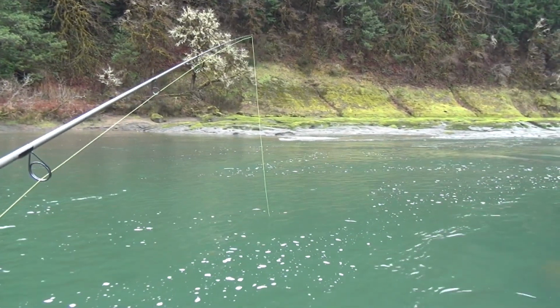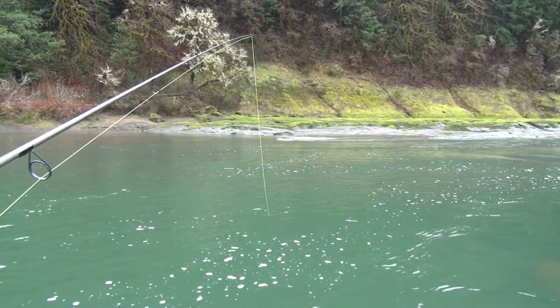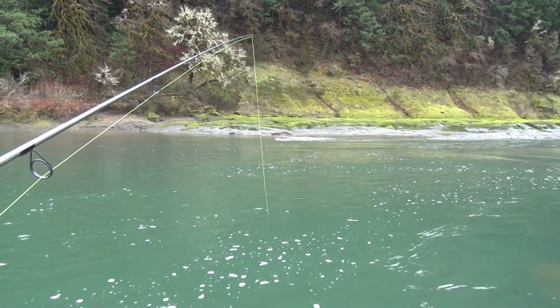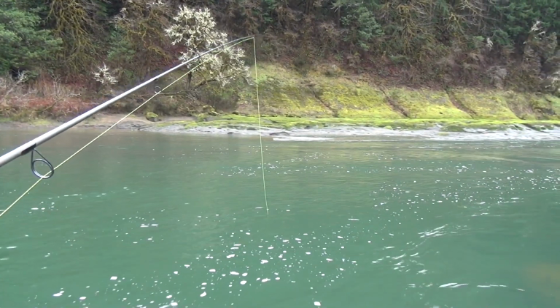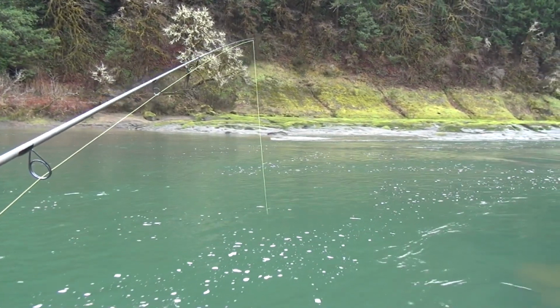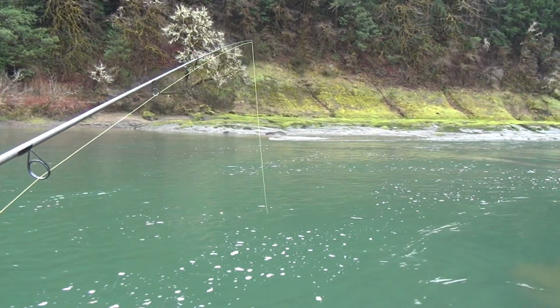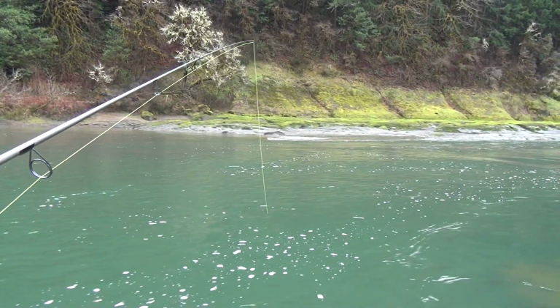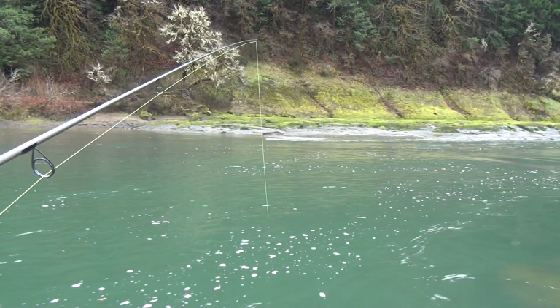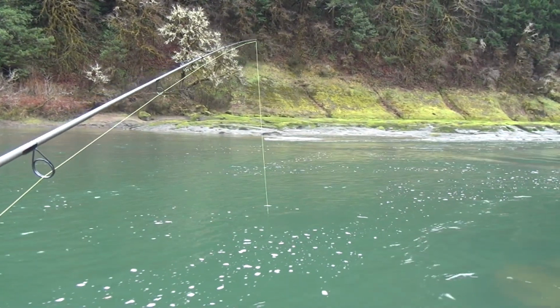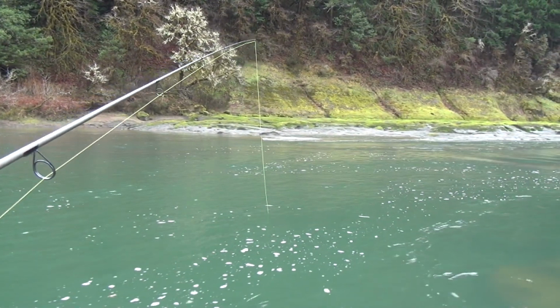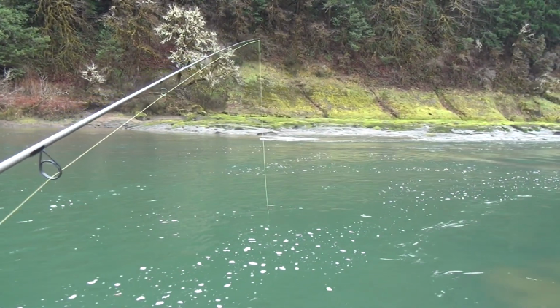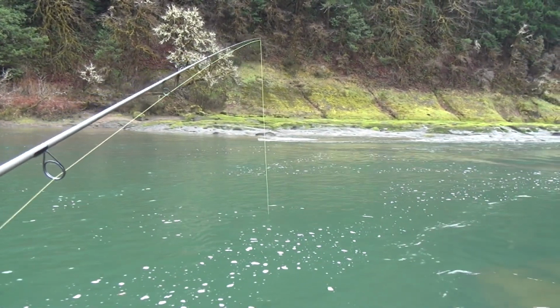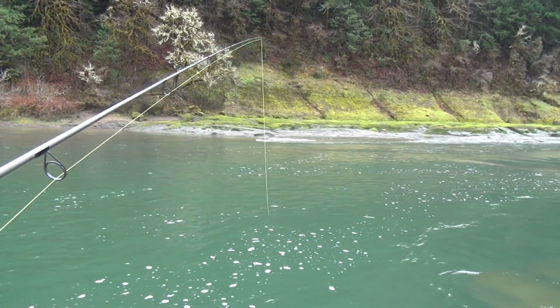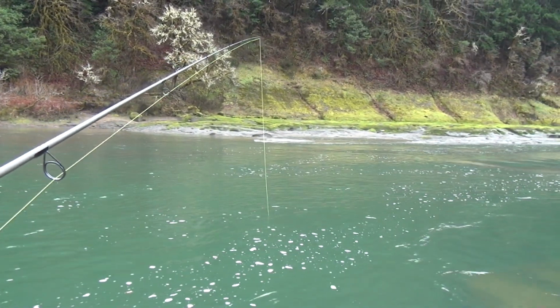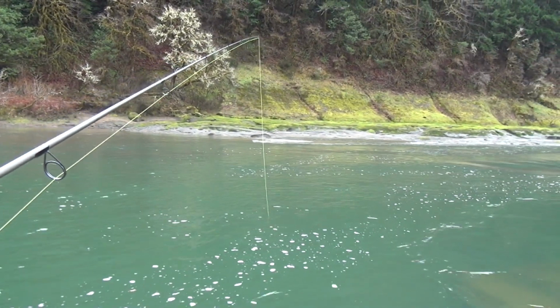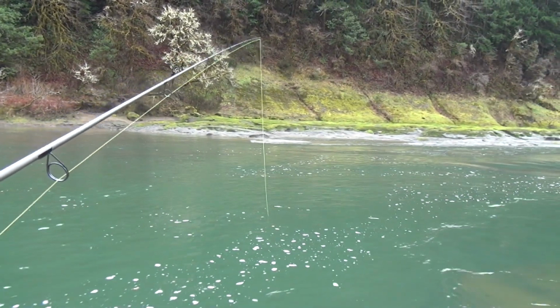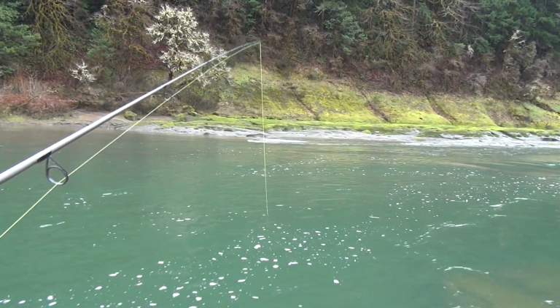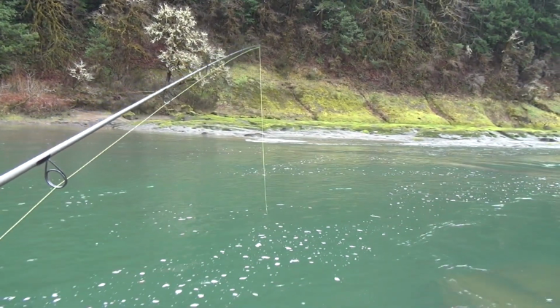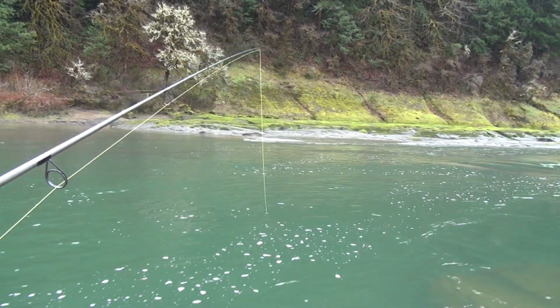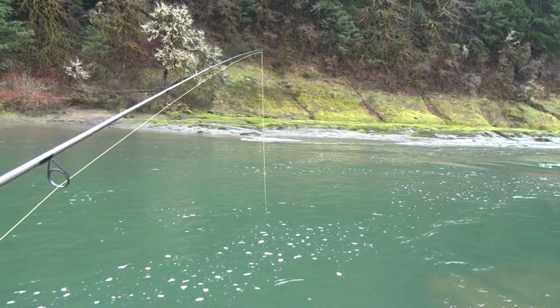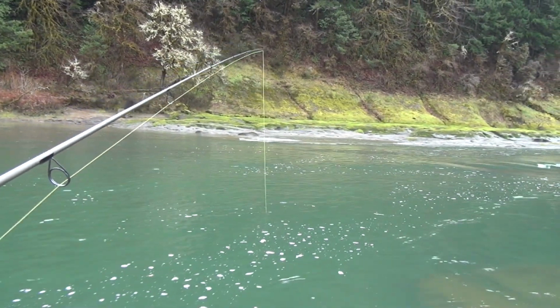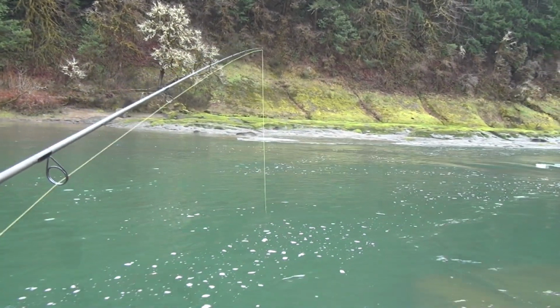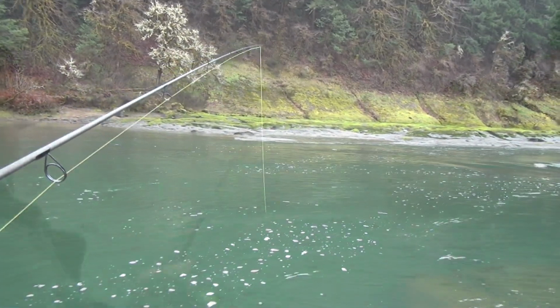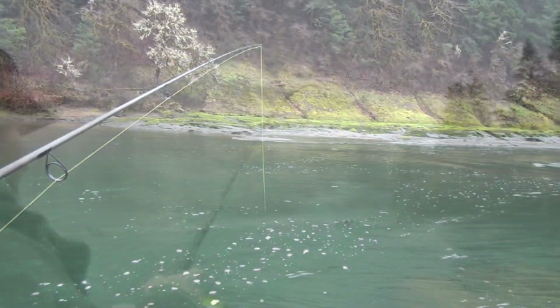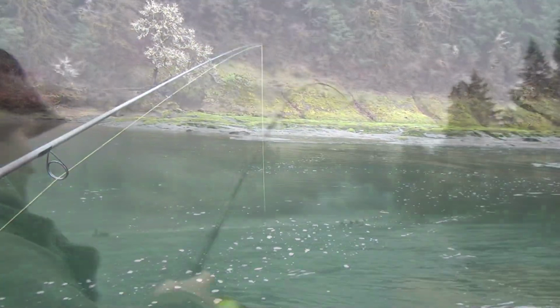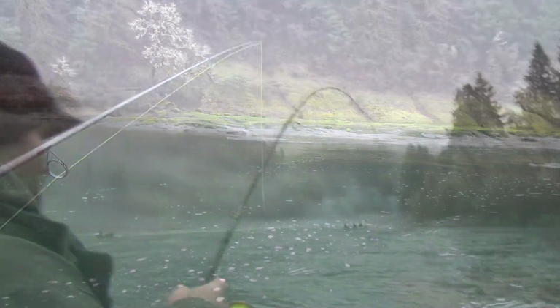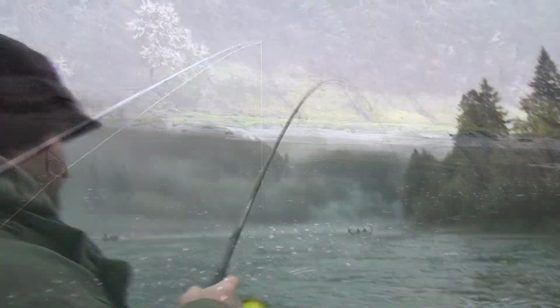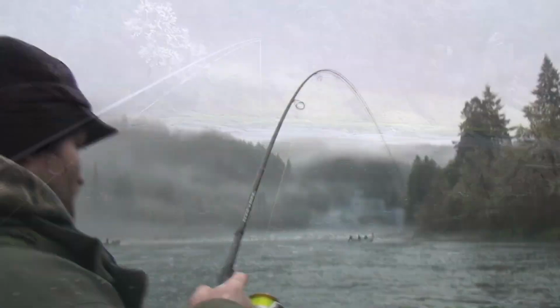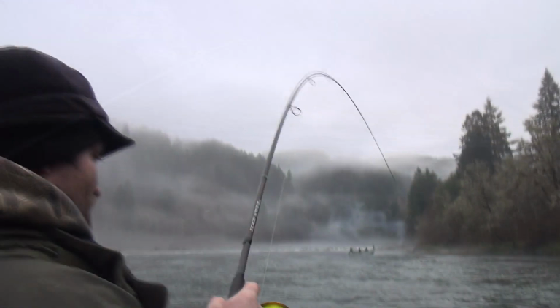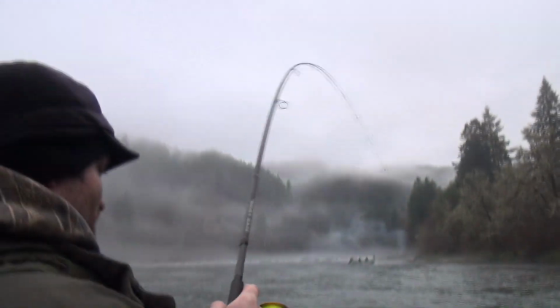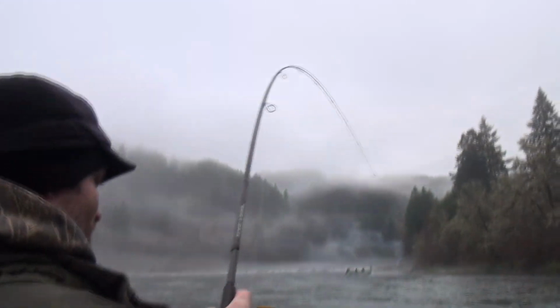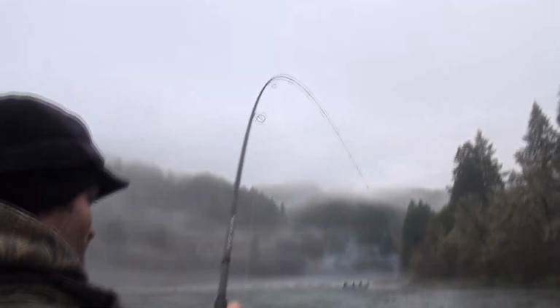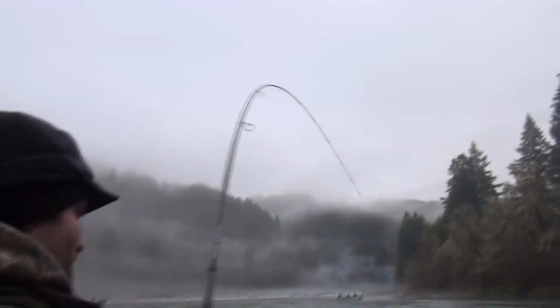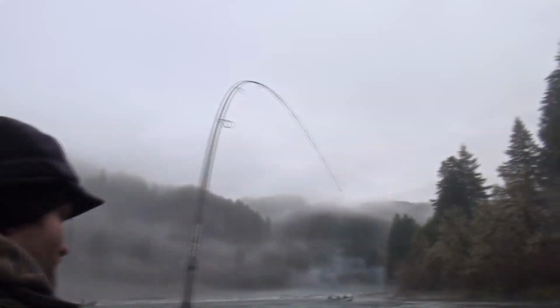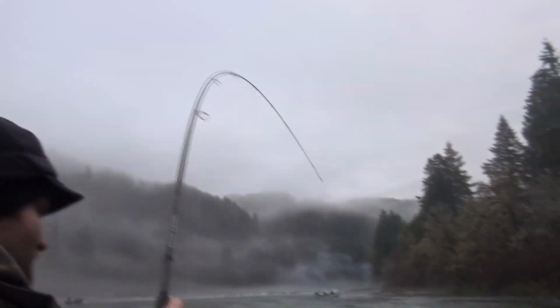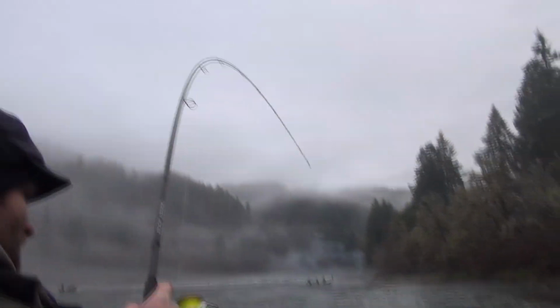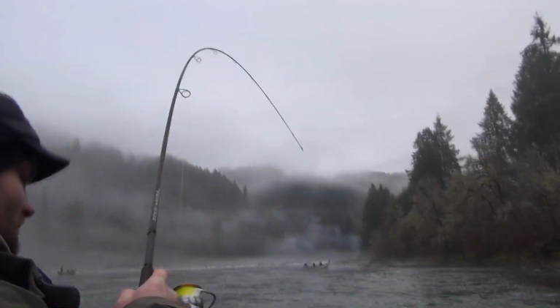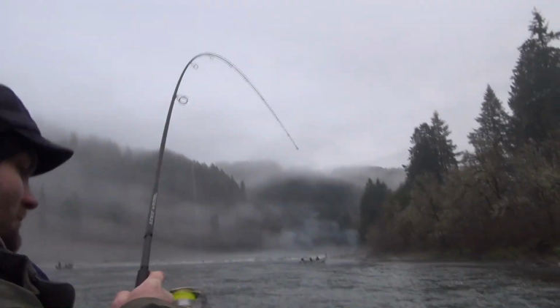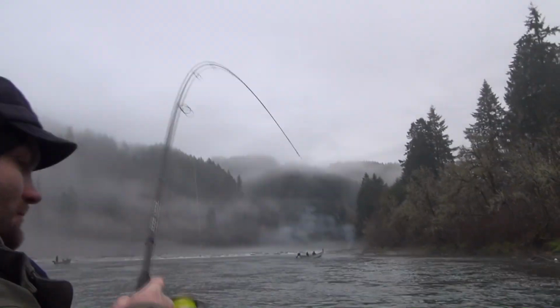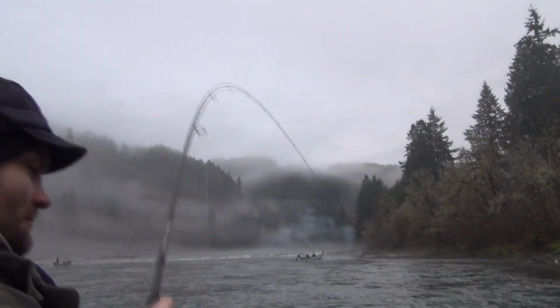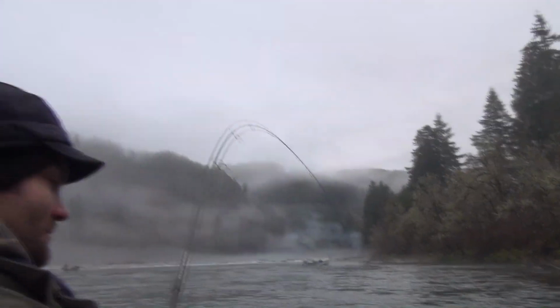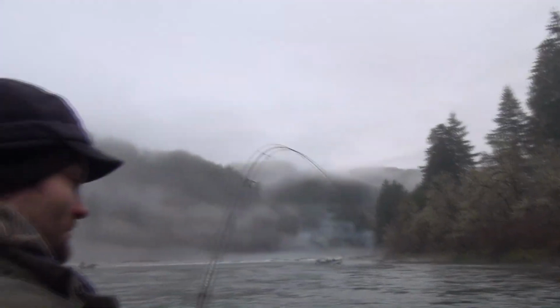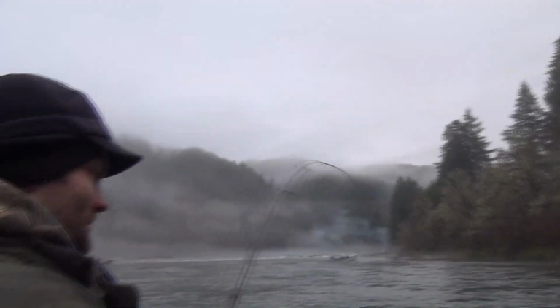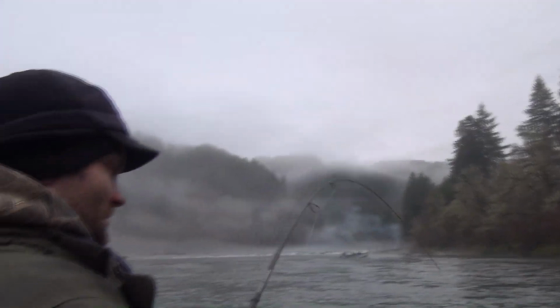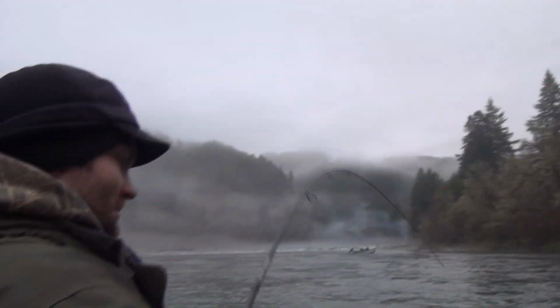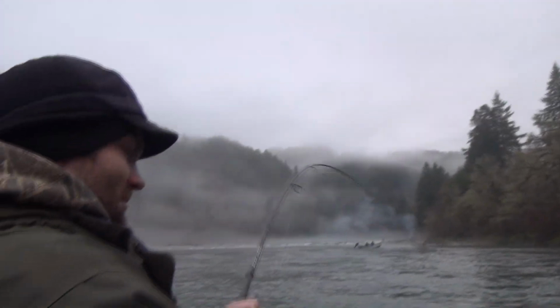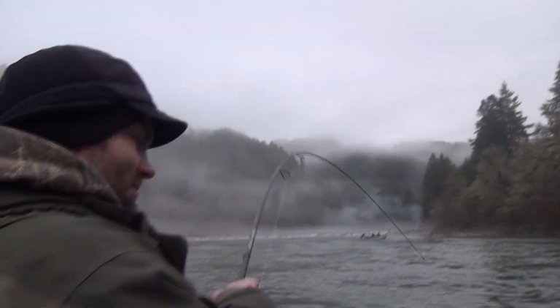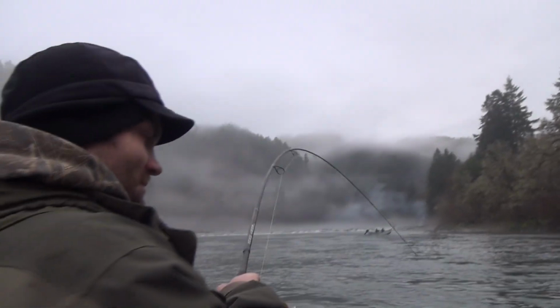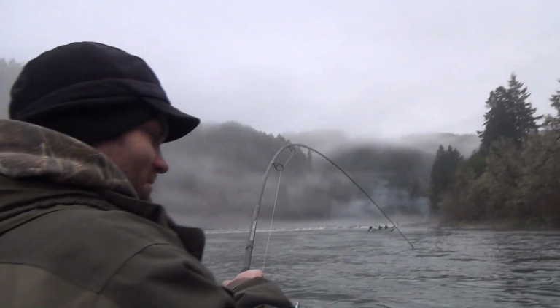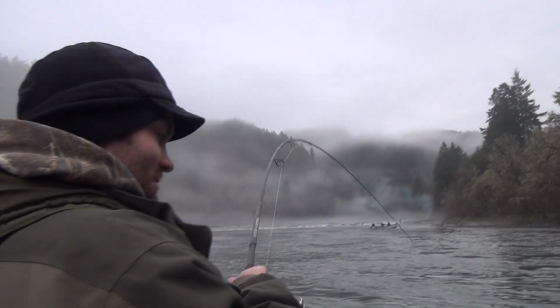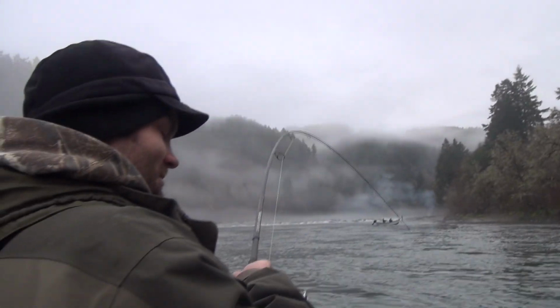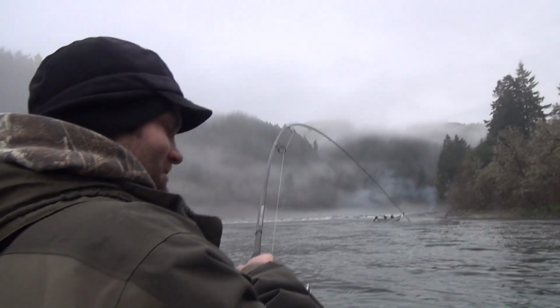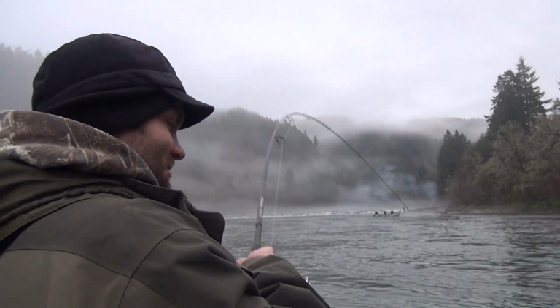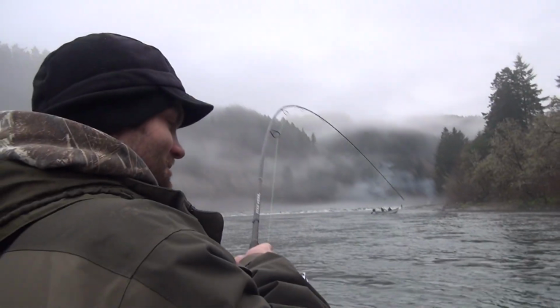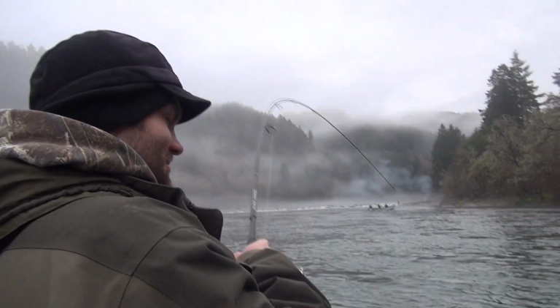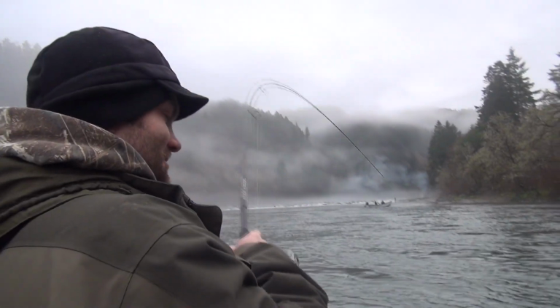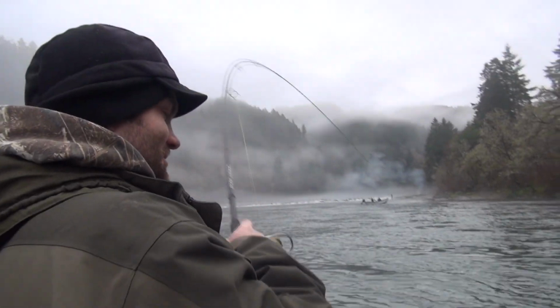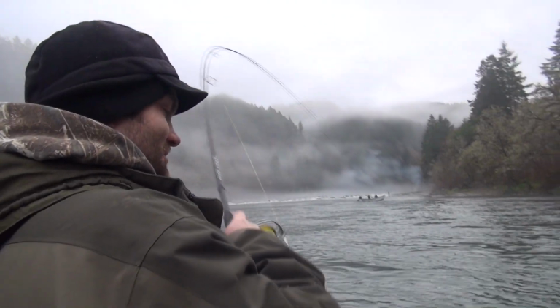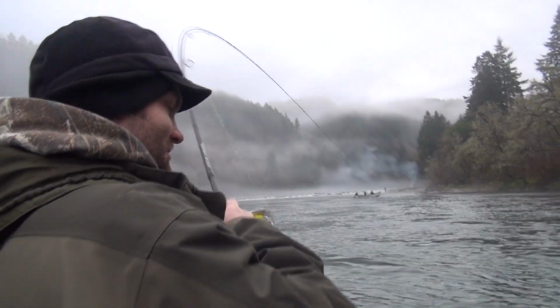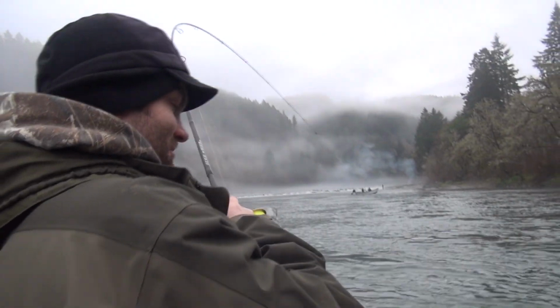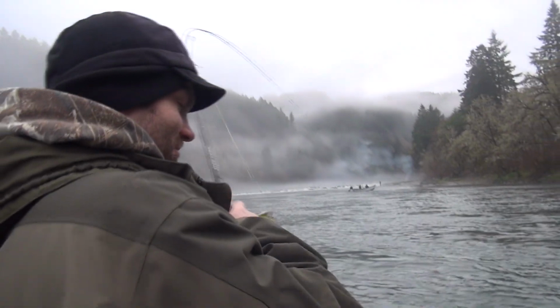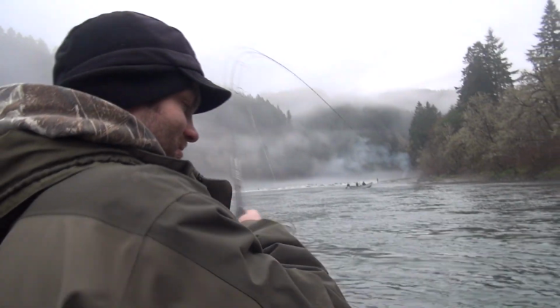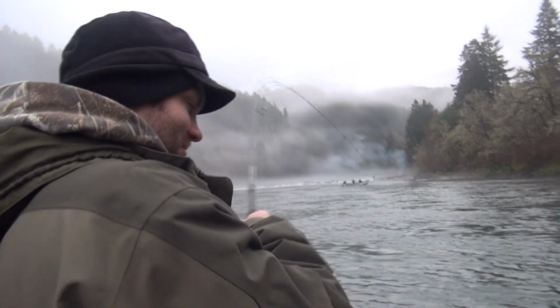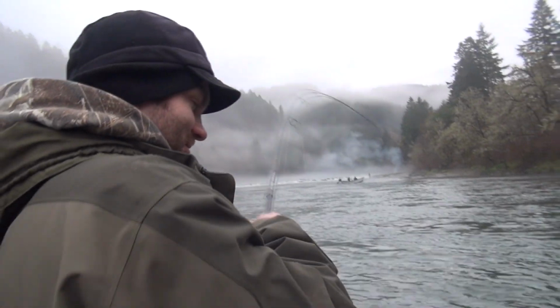We're getting them pretty good today. Chad is hooked up on the high water ball.